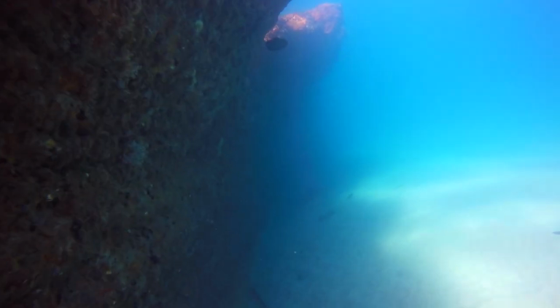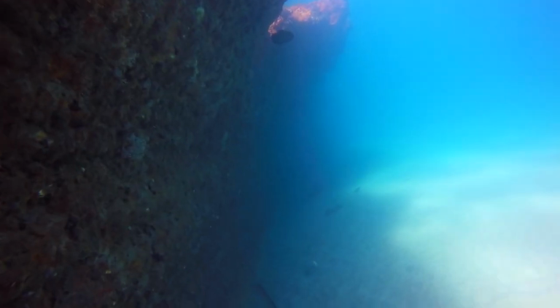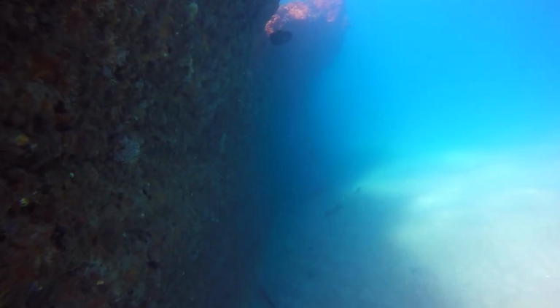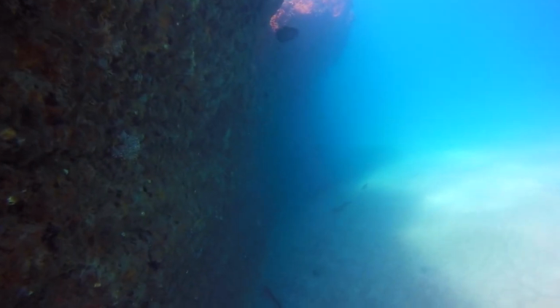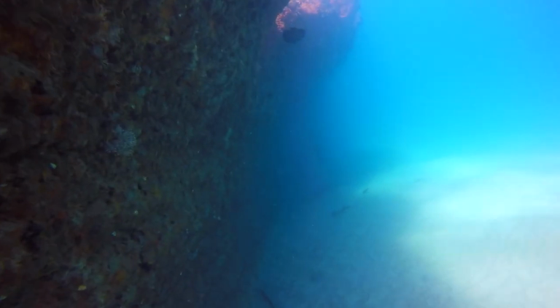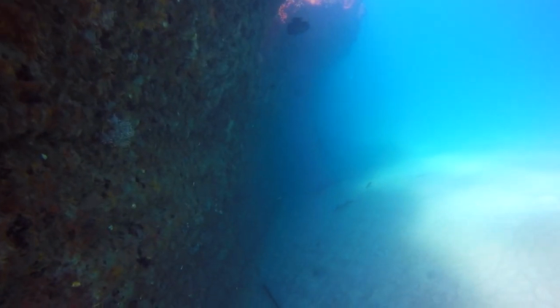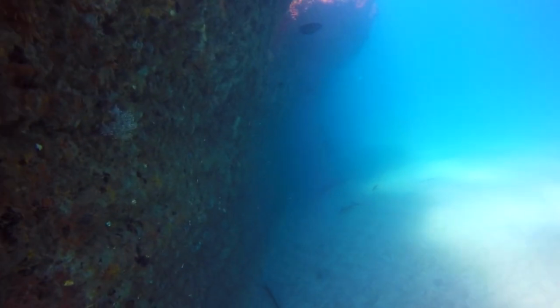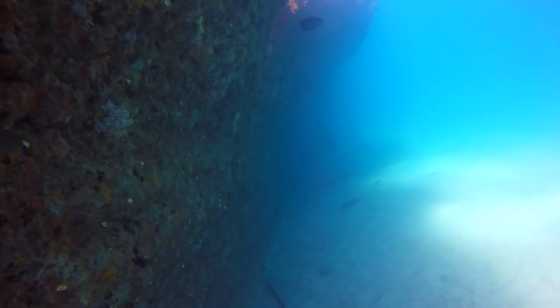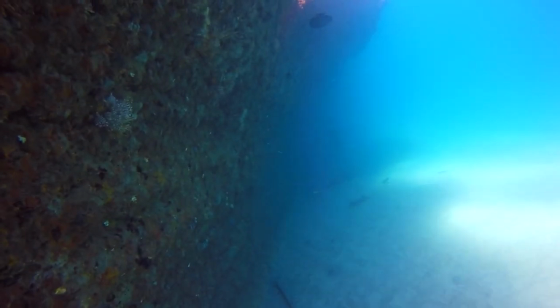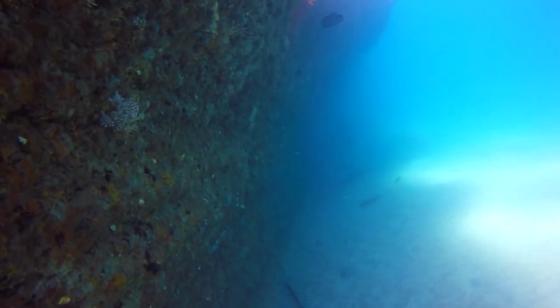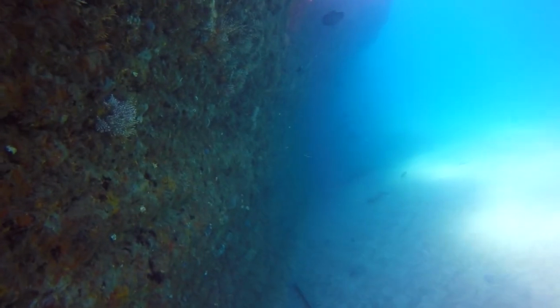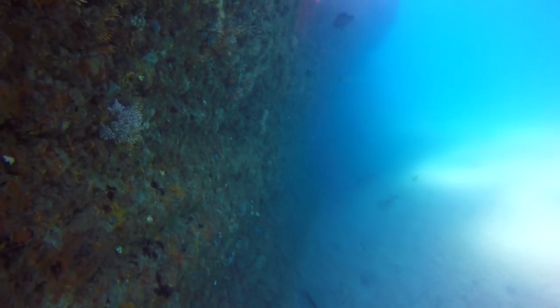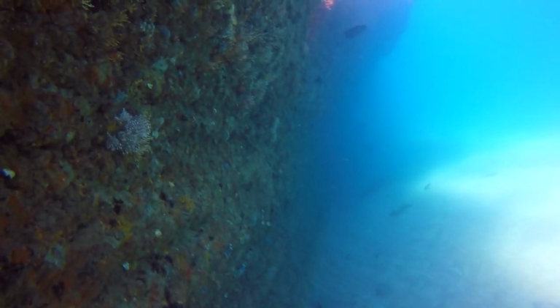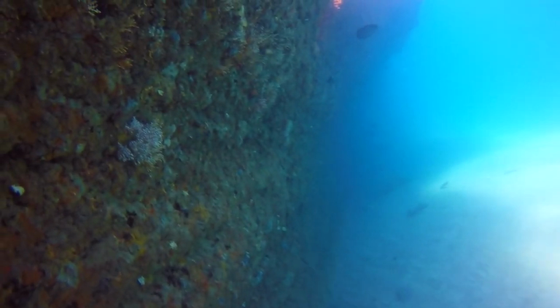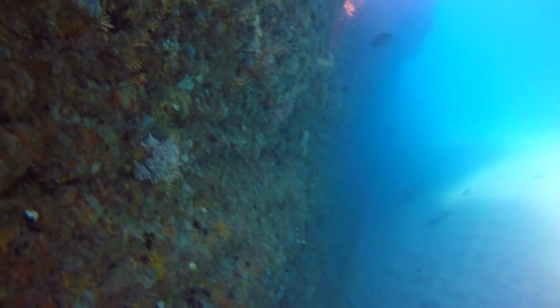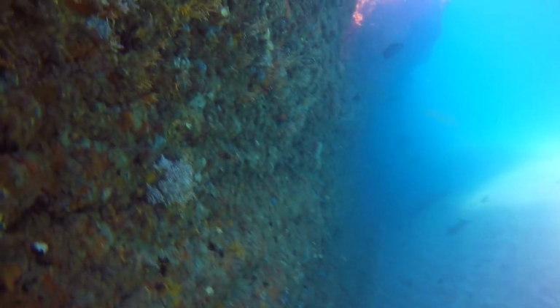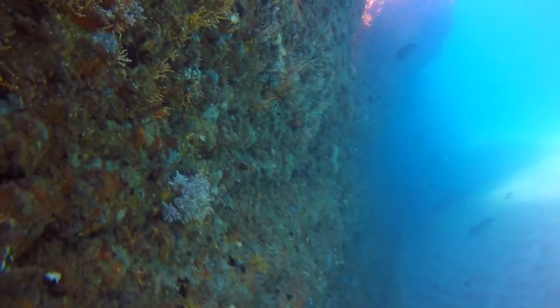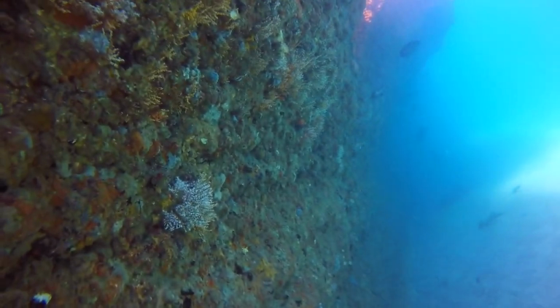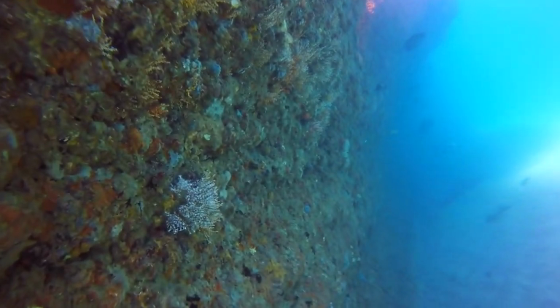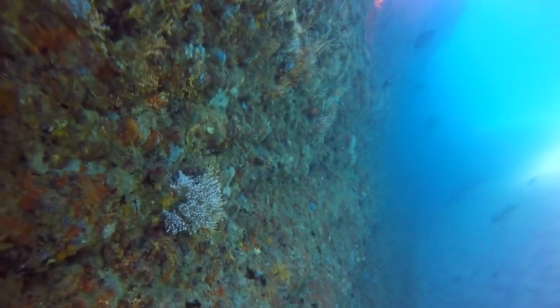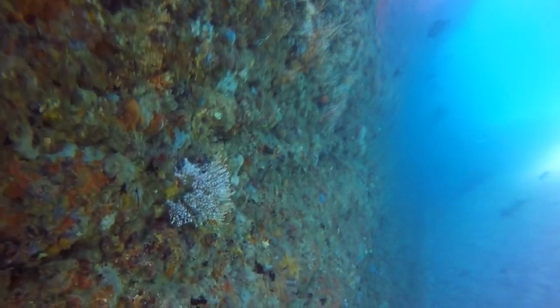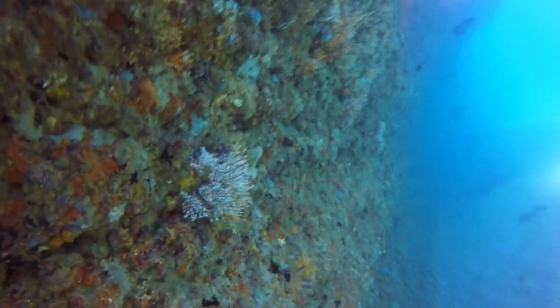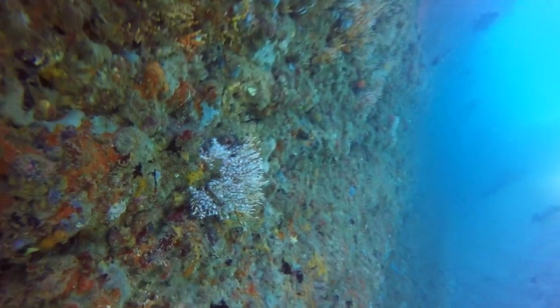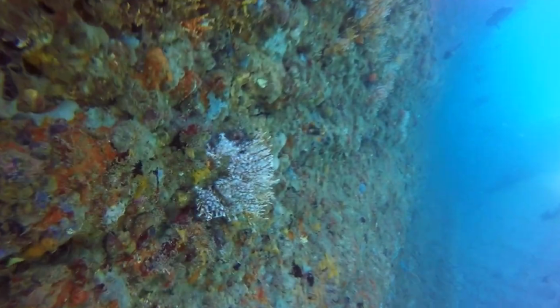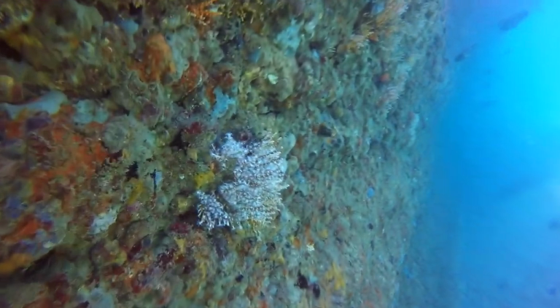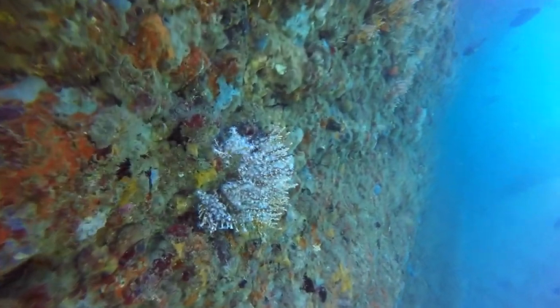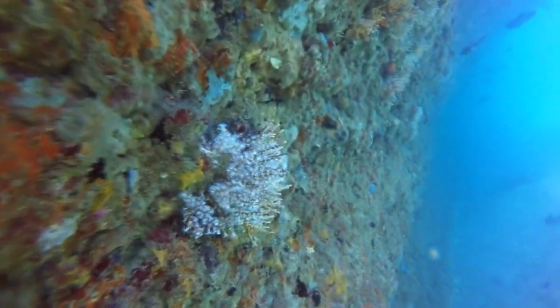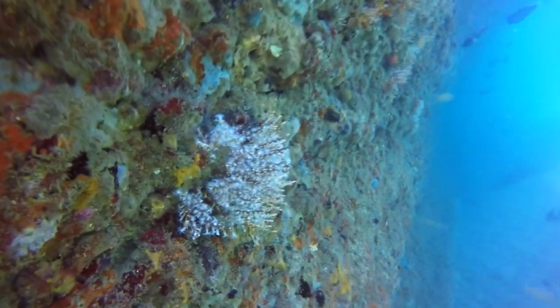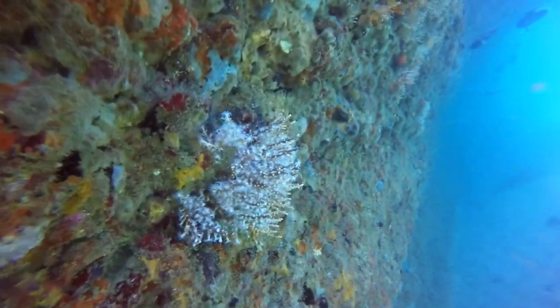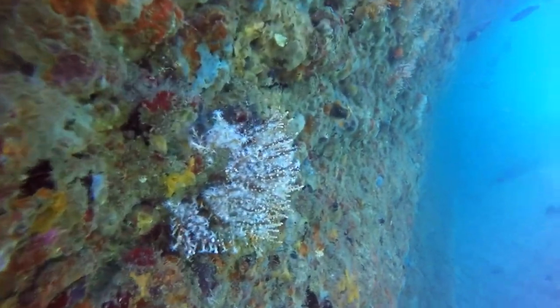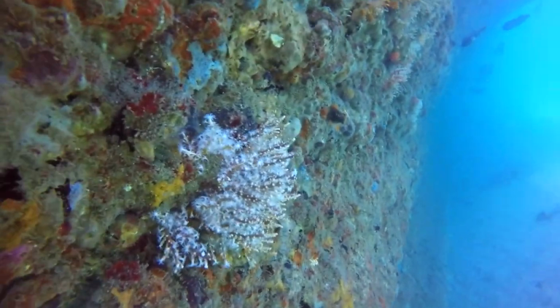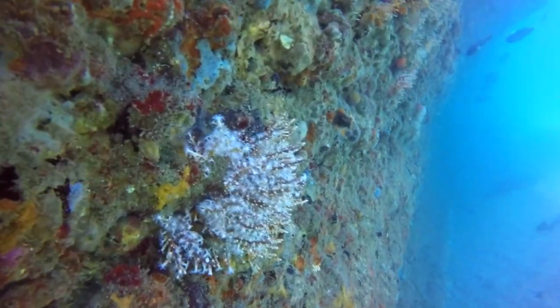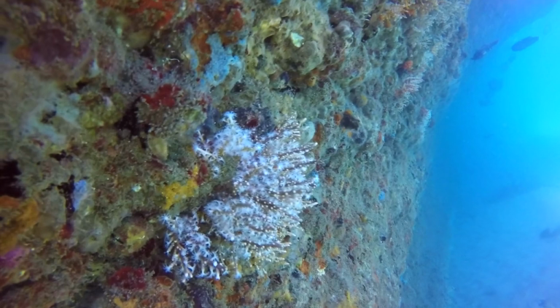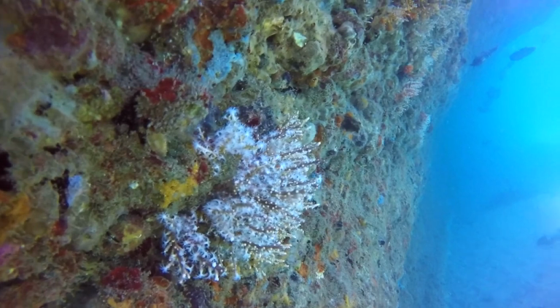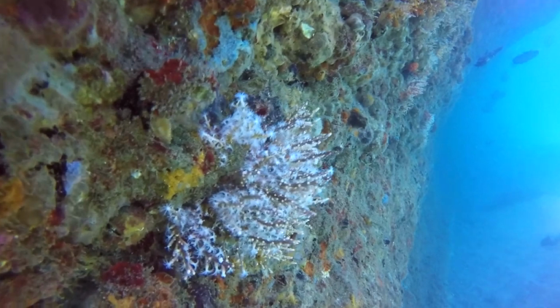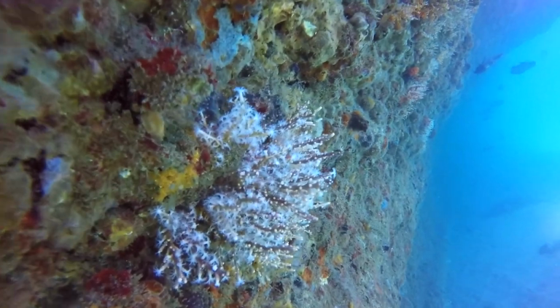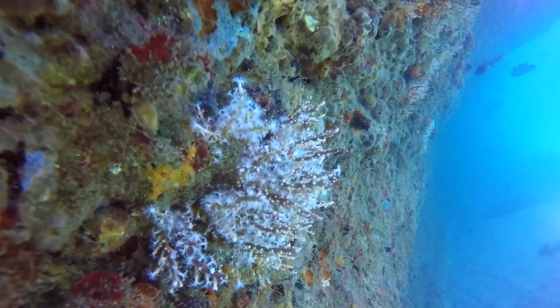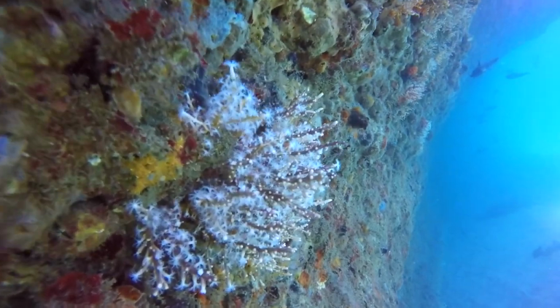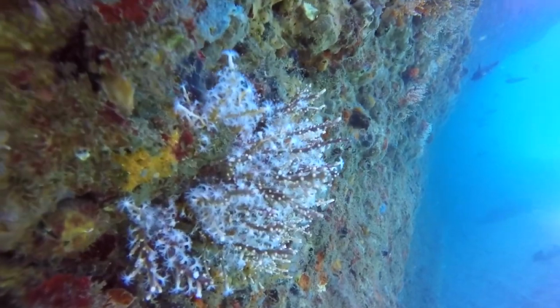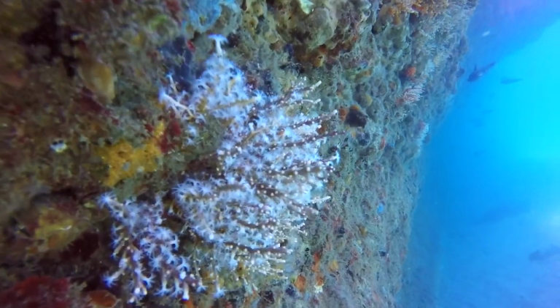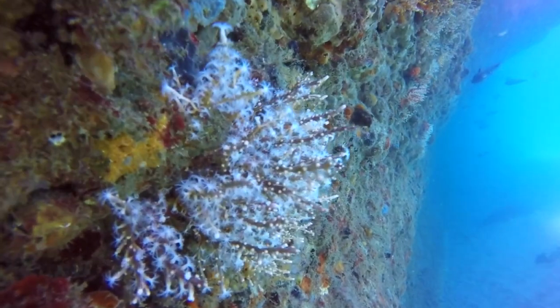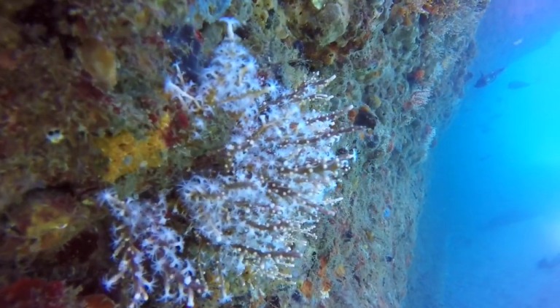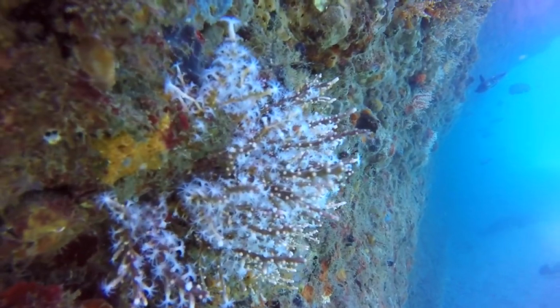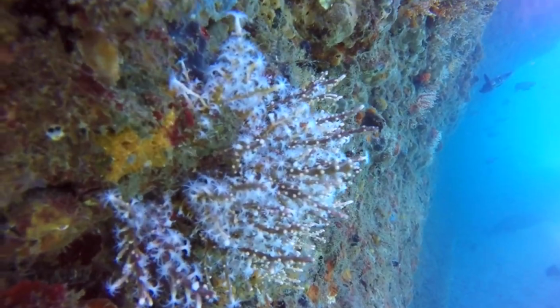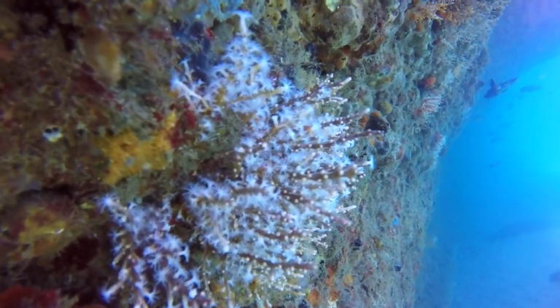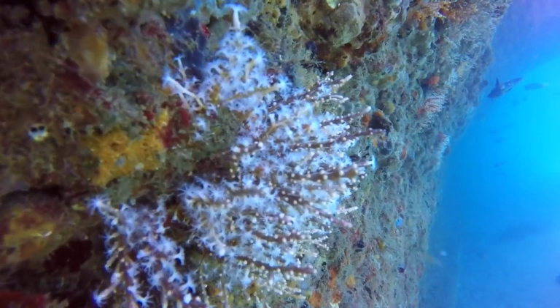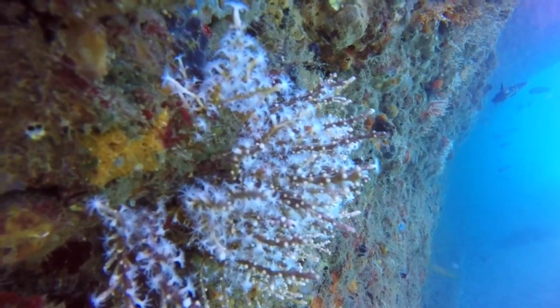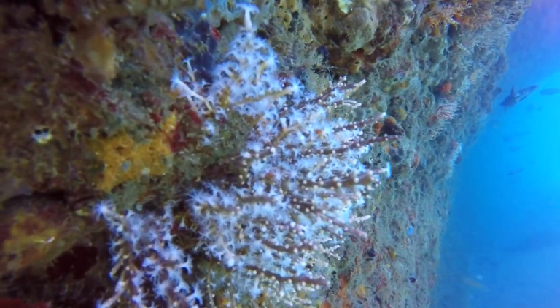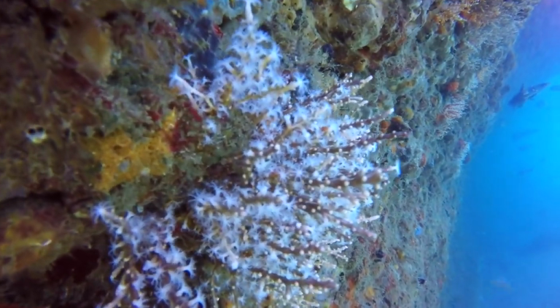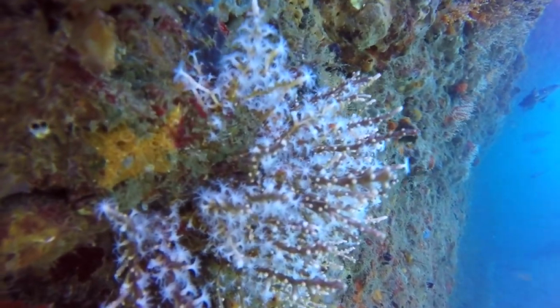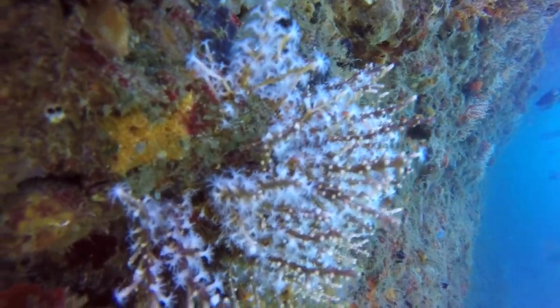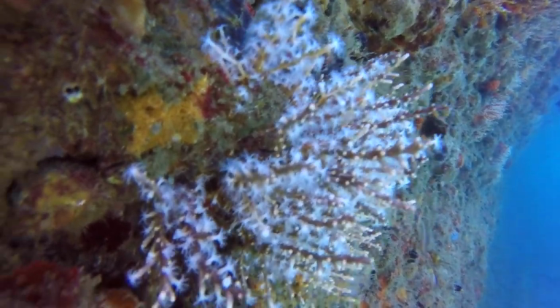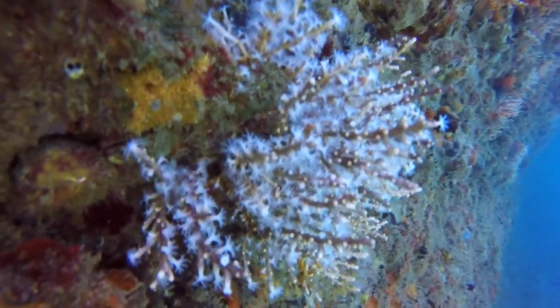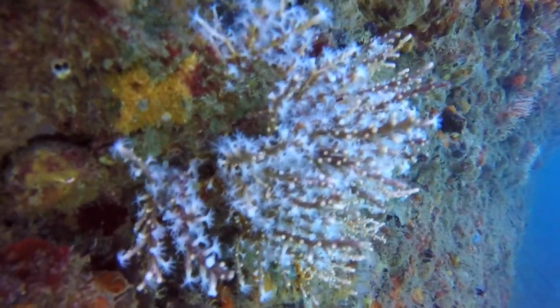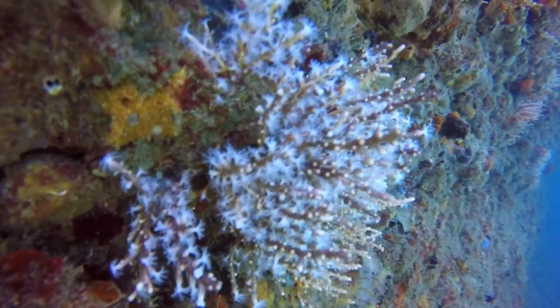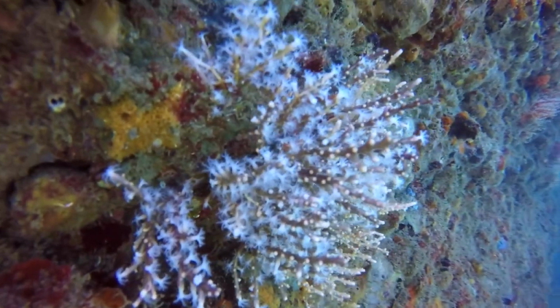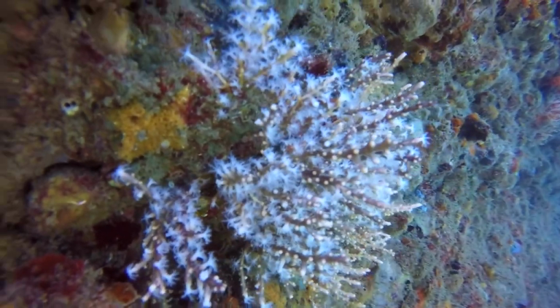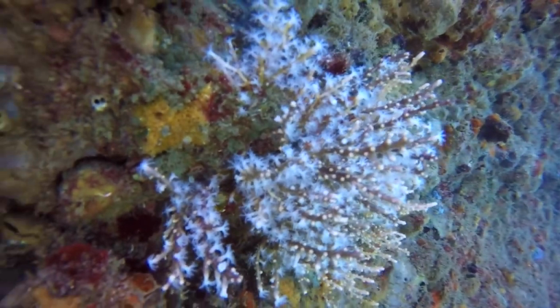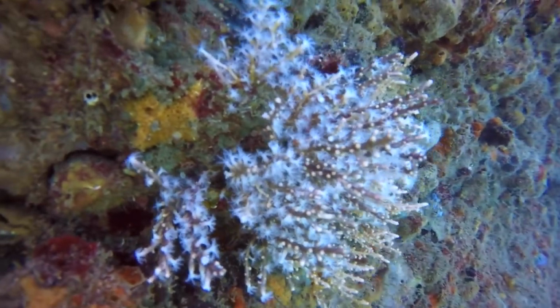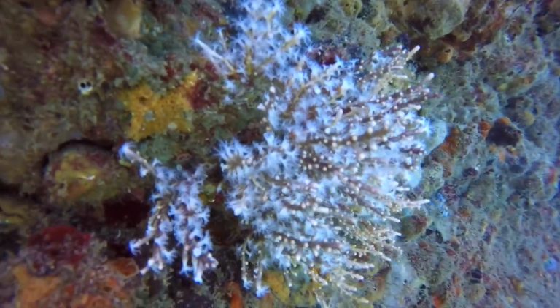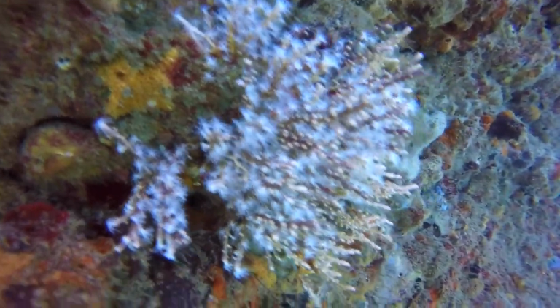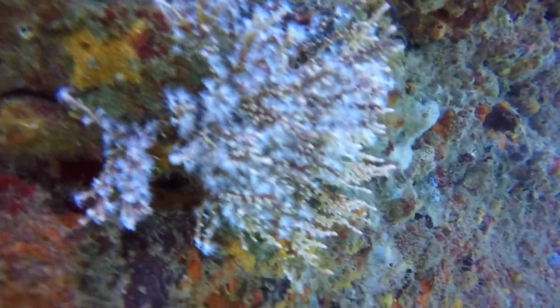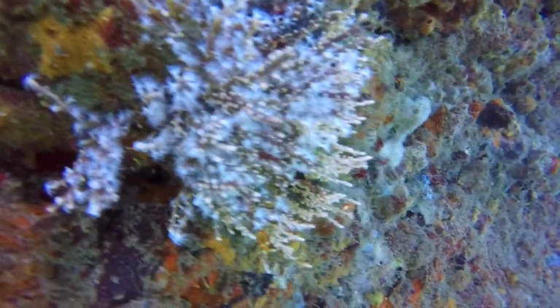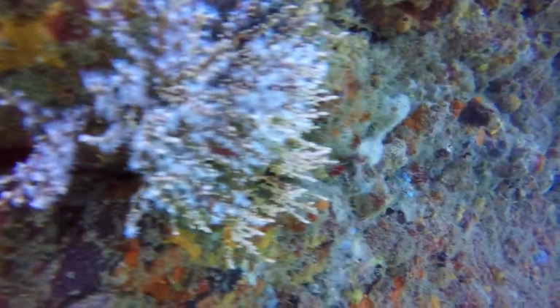Although I do not recognize this coral, it appears to be some kind of gorgonian, and there are quite a few branching off the side of this rock.